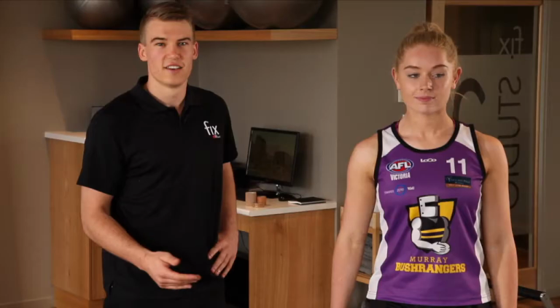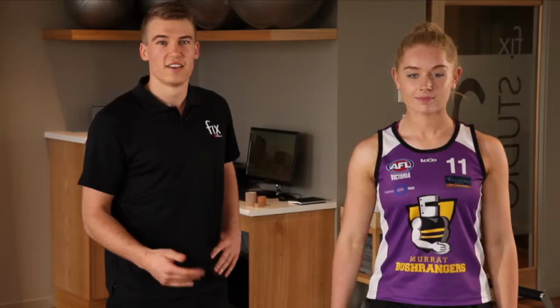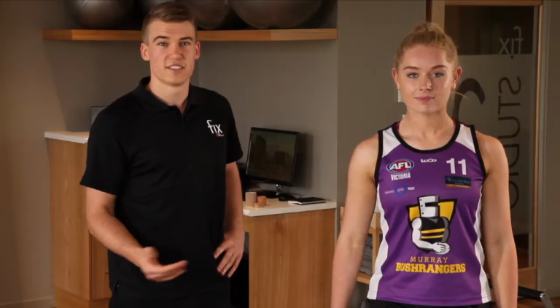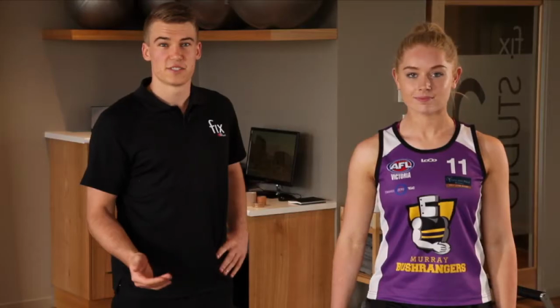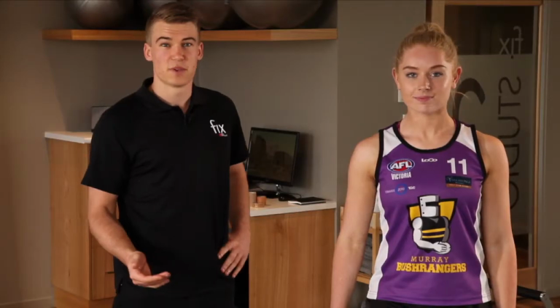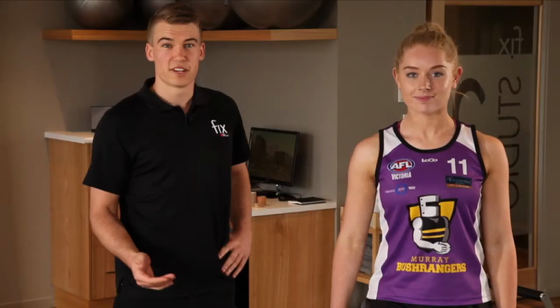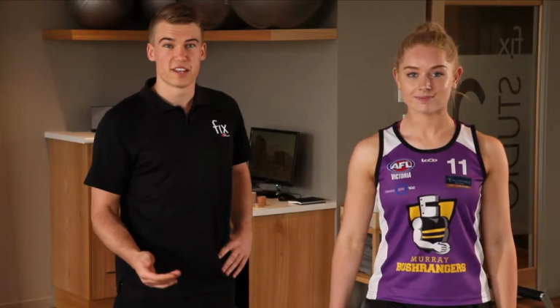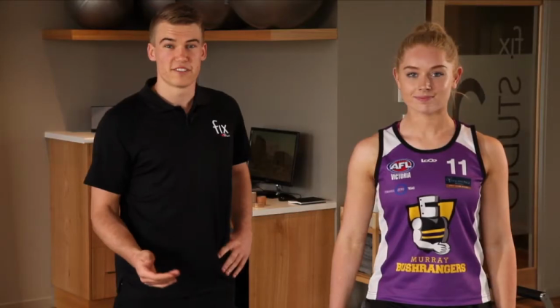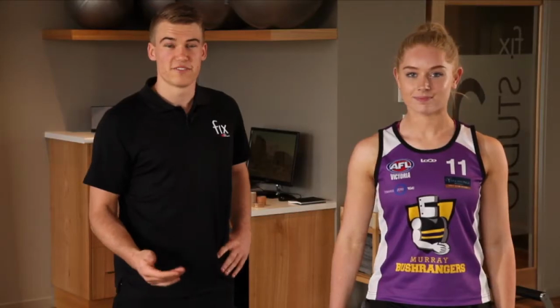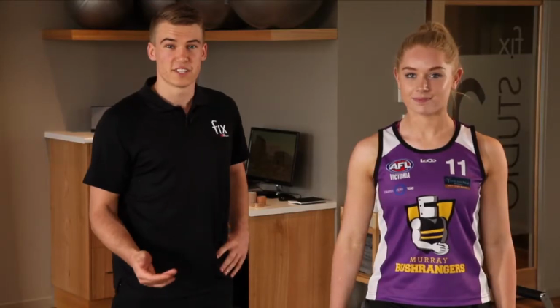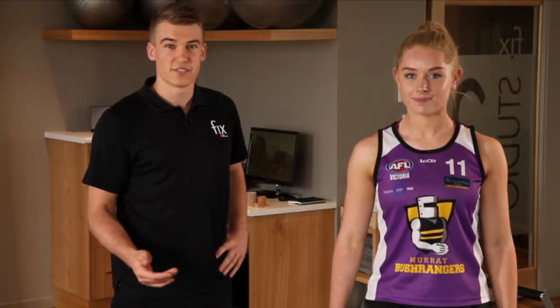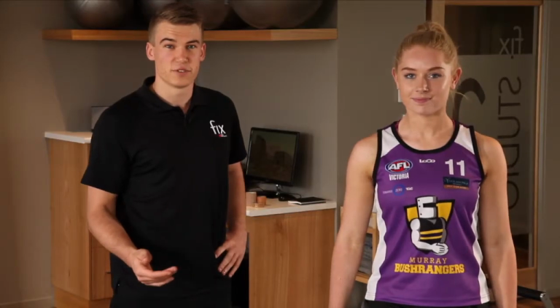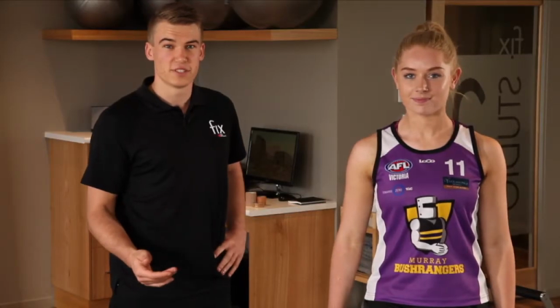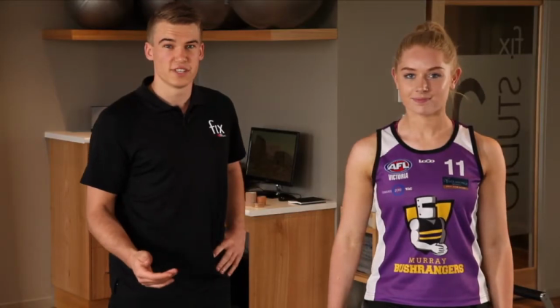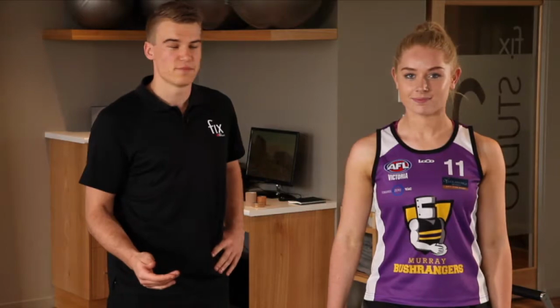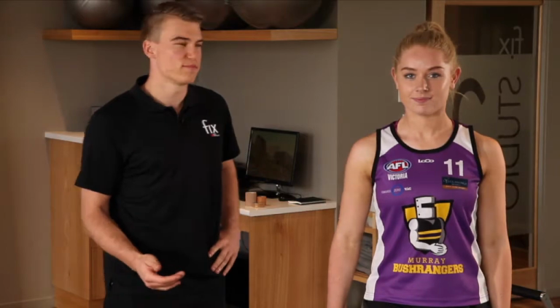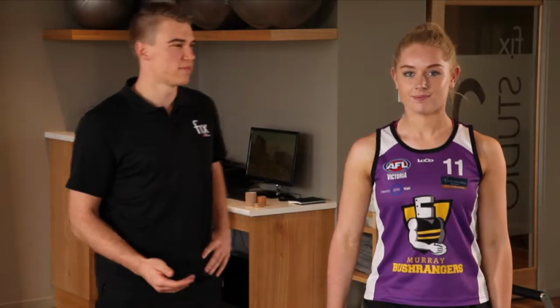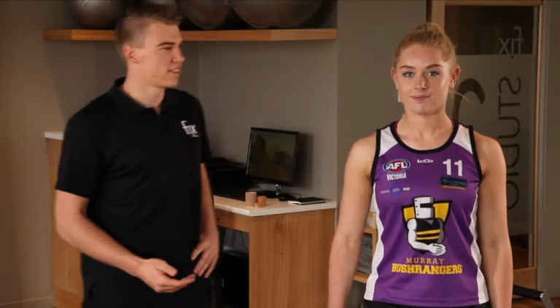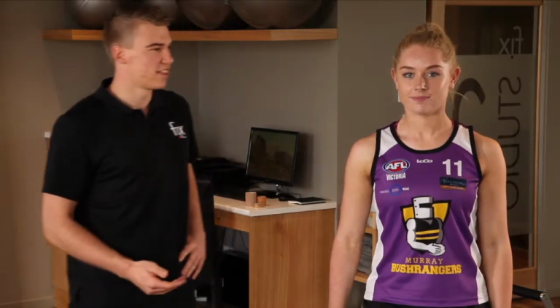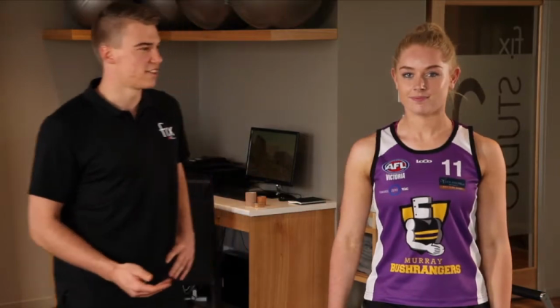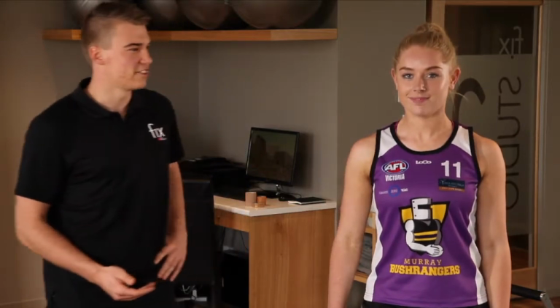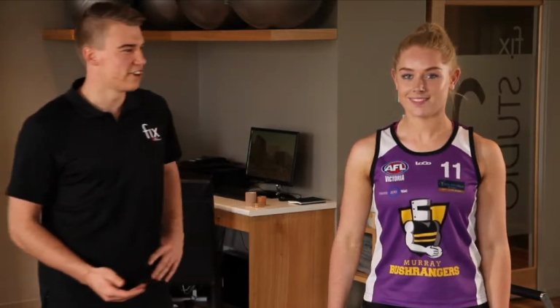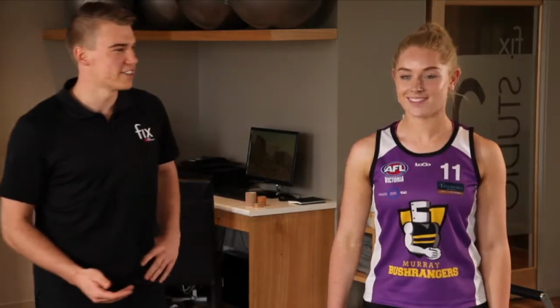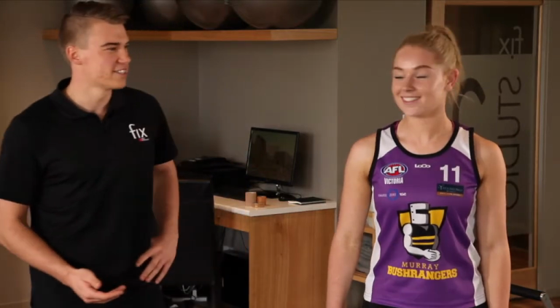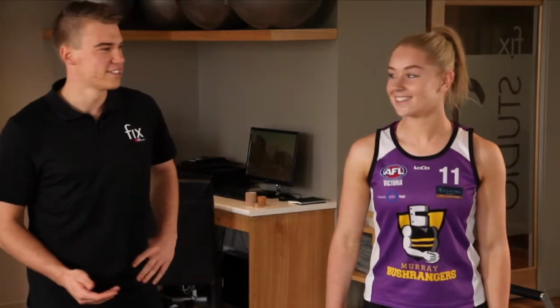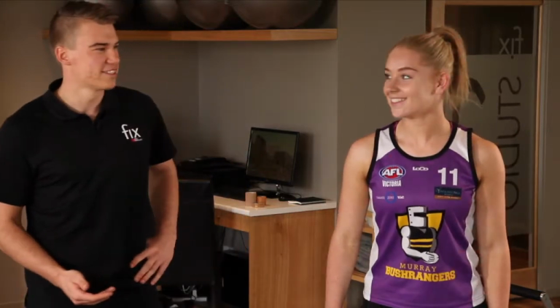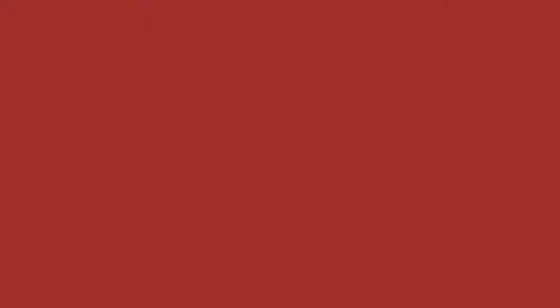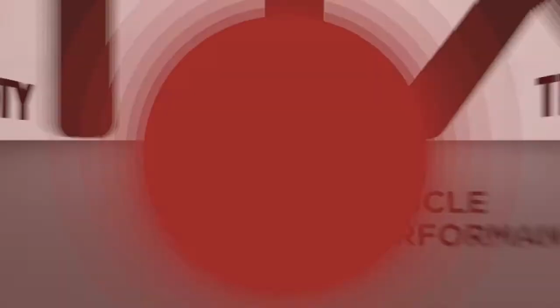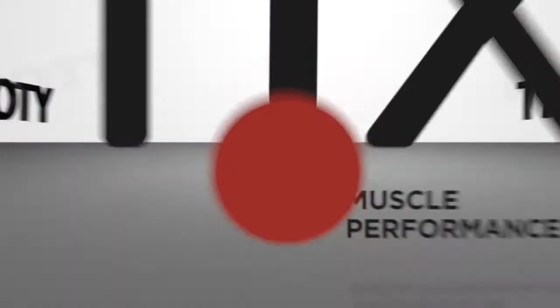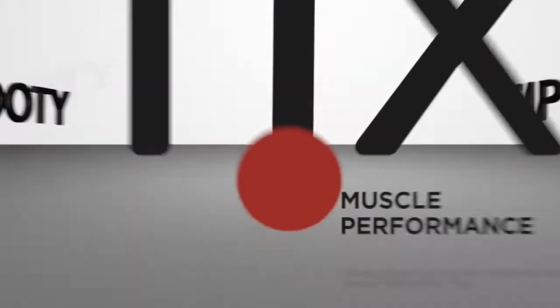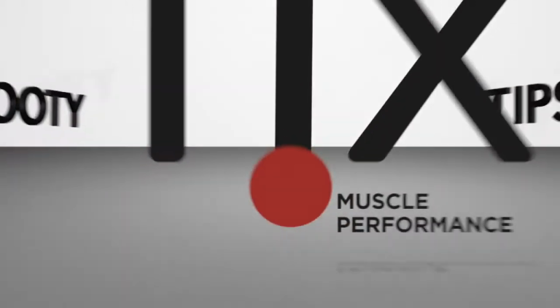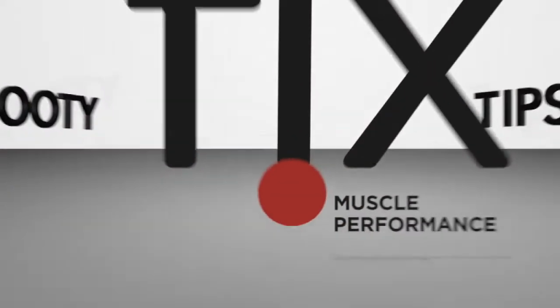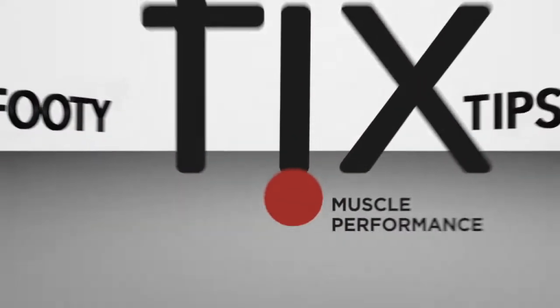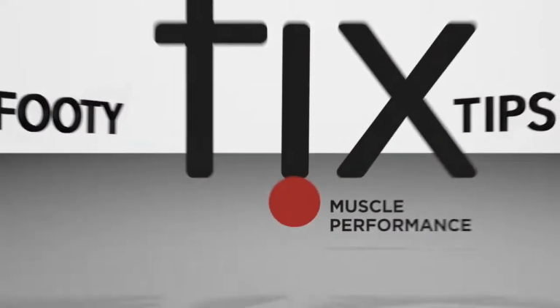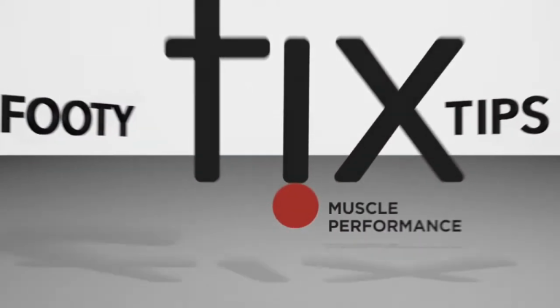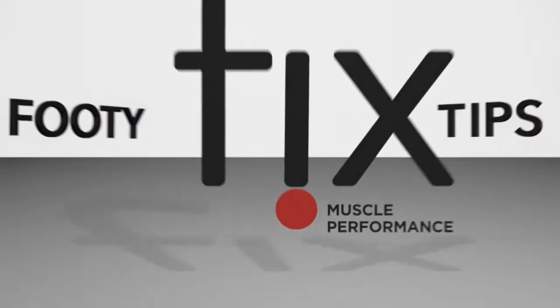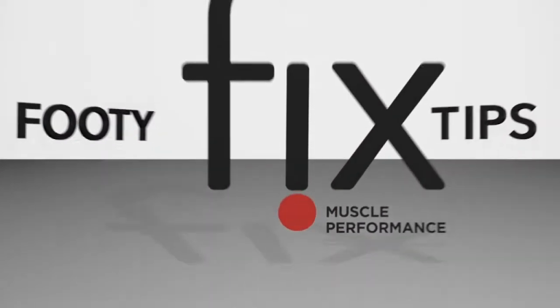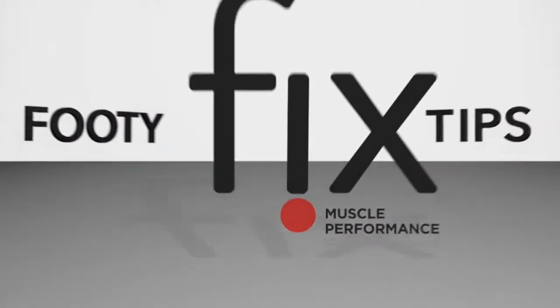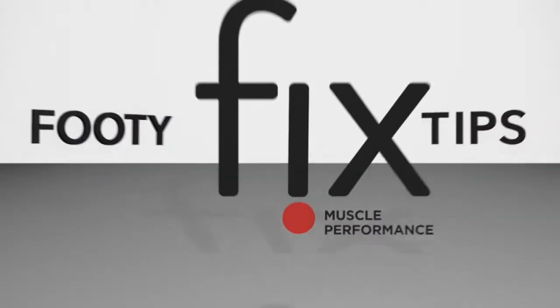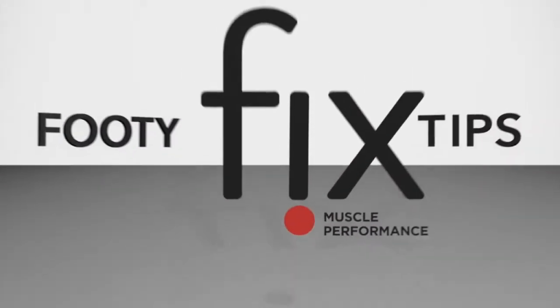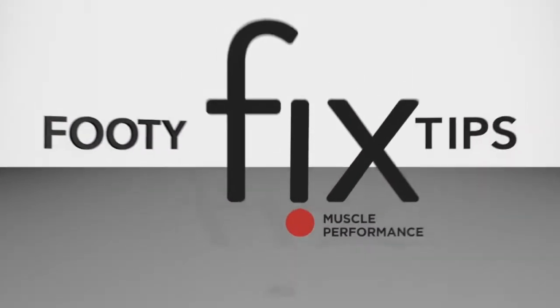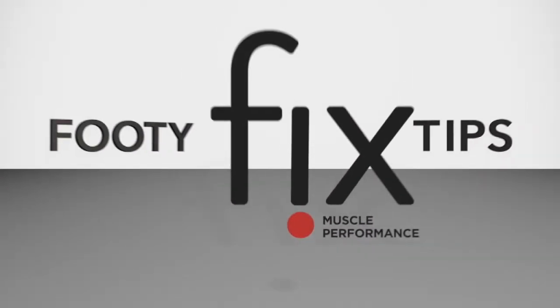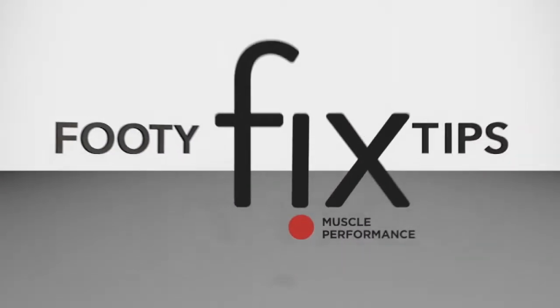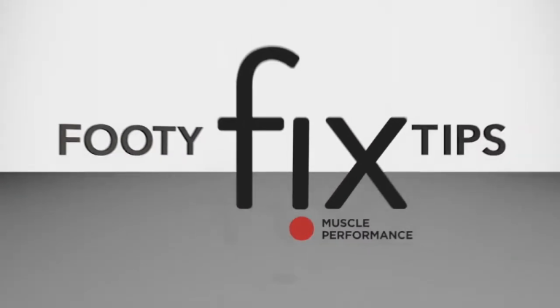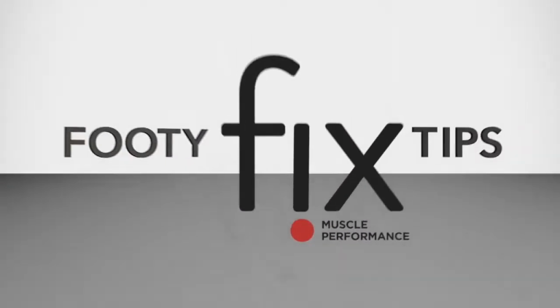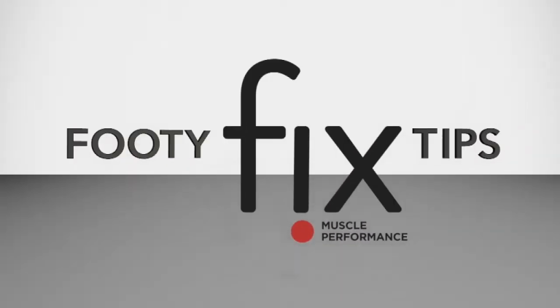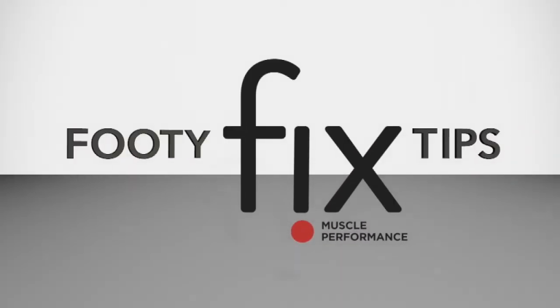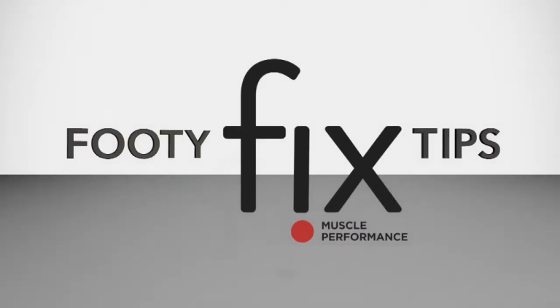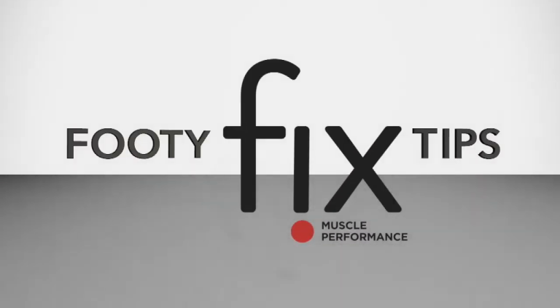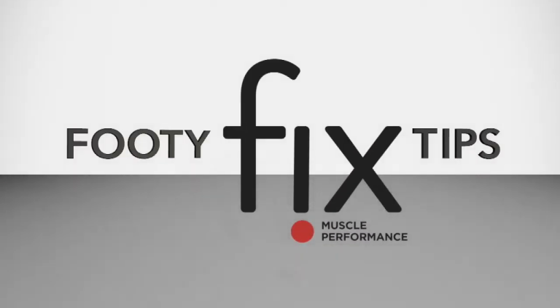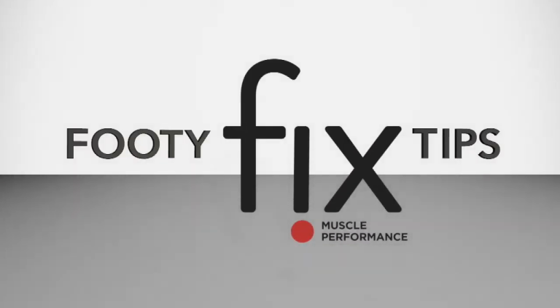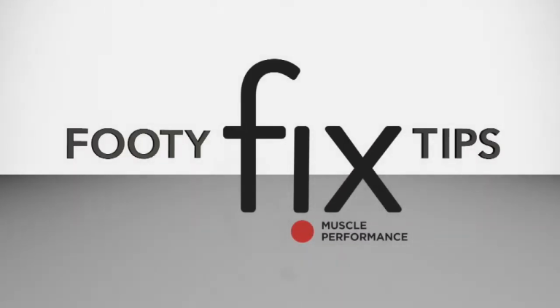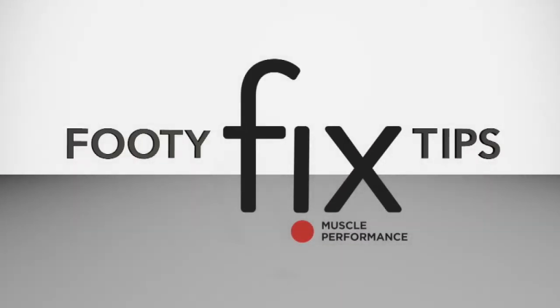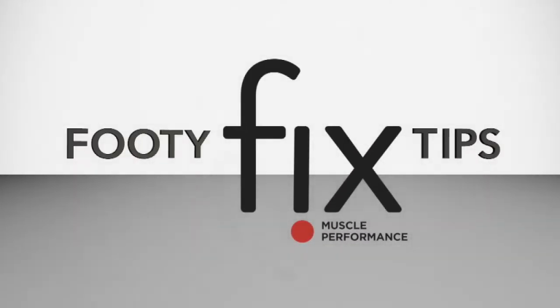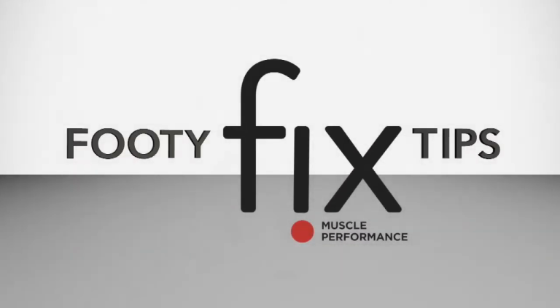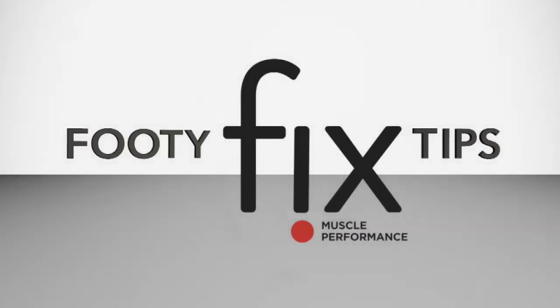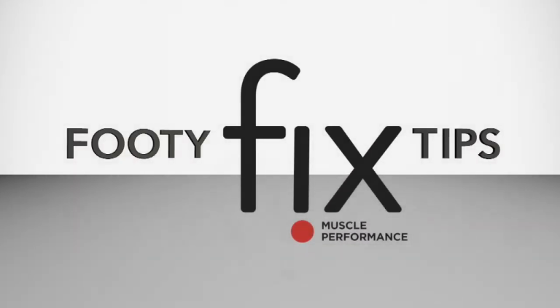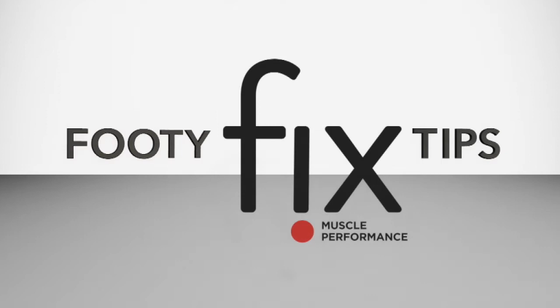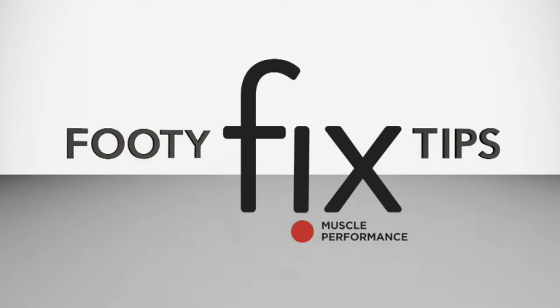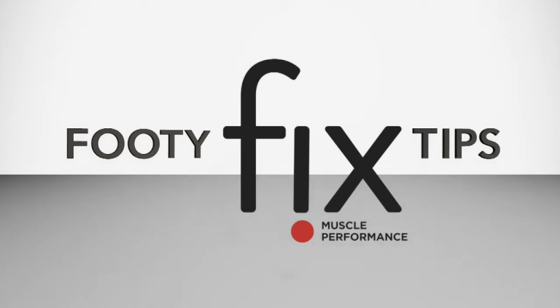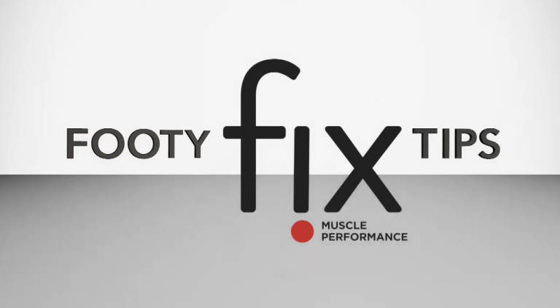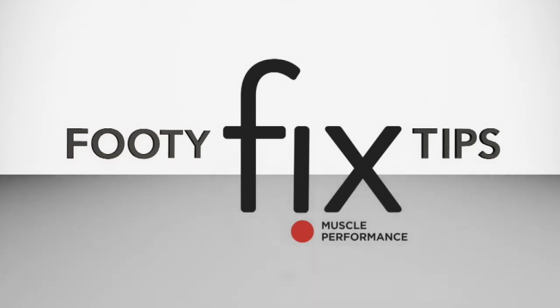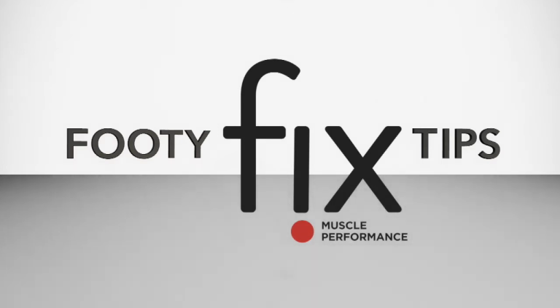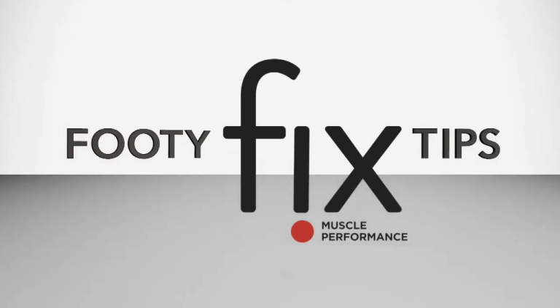This has been another Fixed Footy Tip. Thank you, Grace. Thanks to Fixed Muscle Performance.